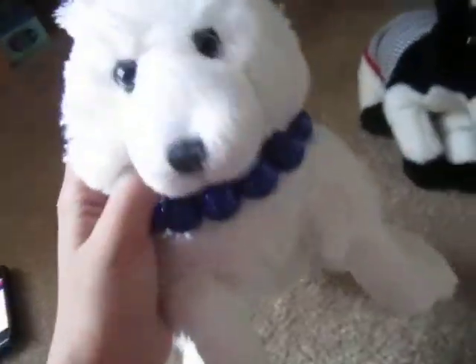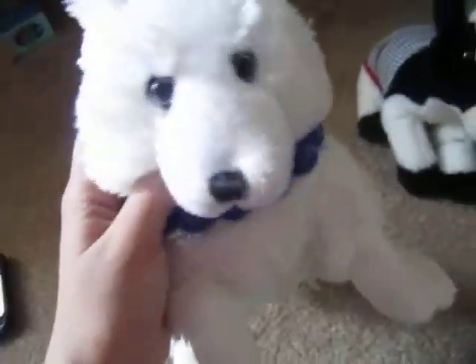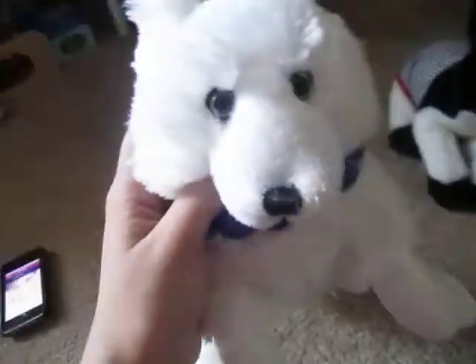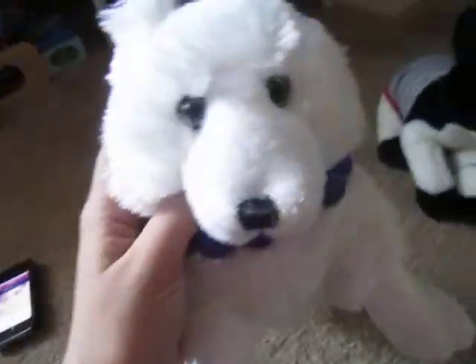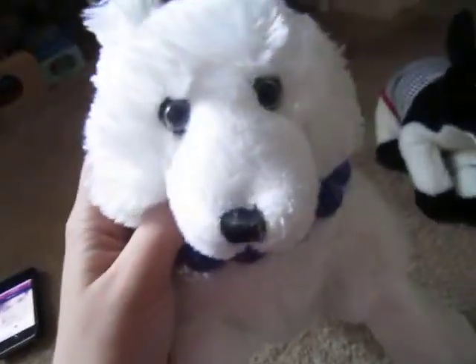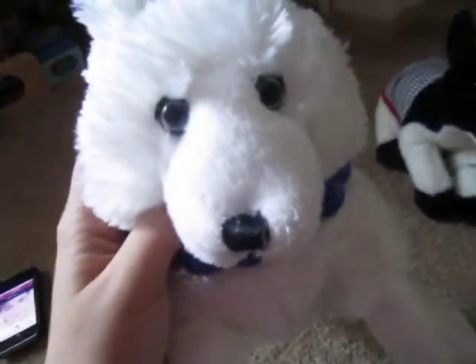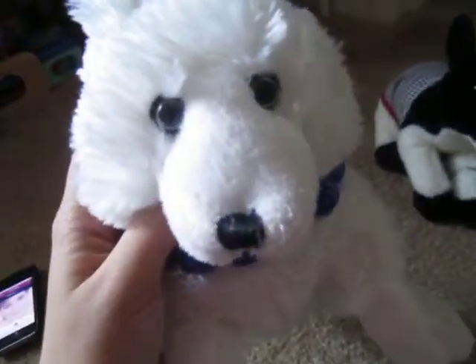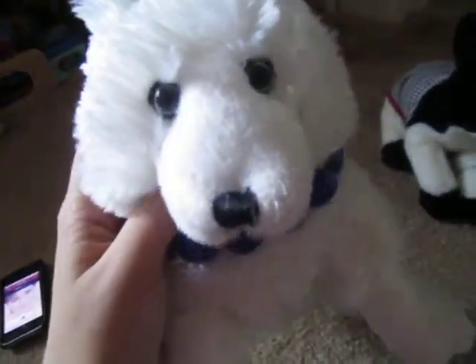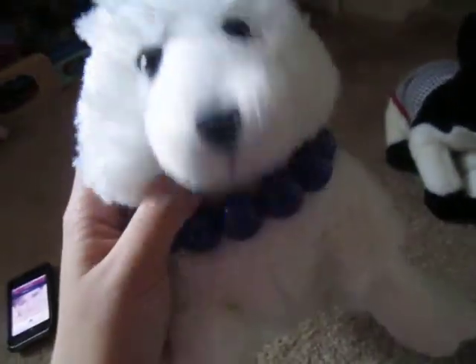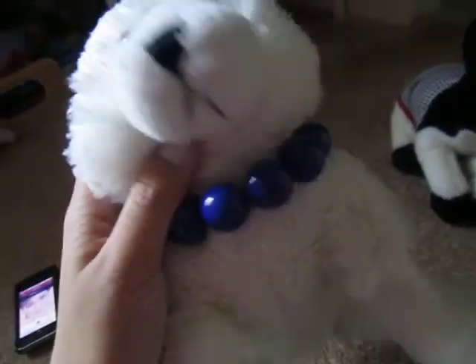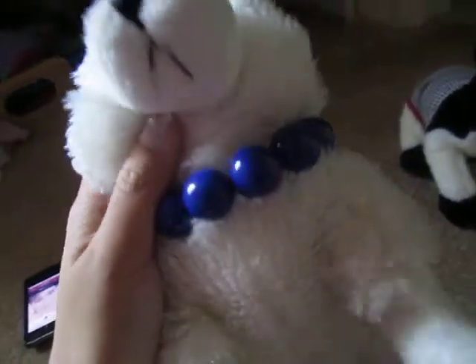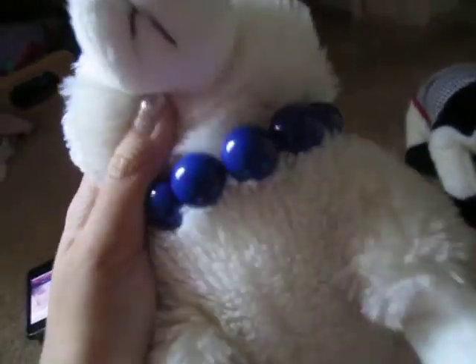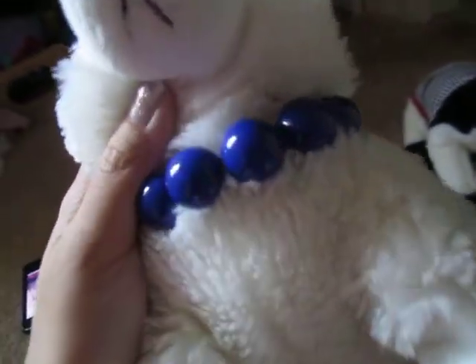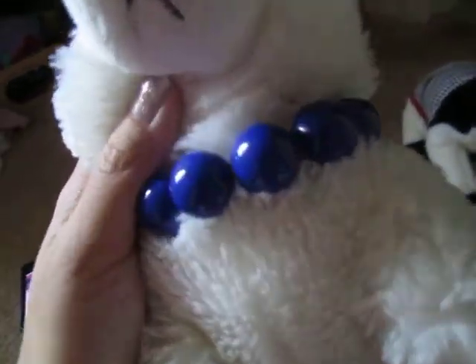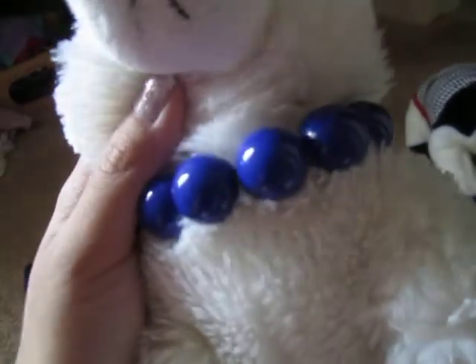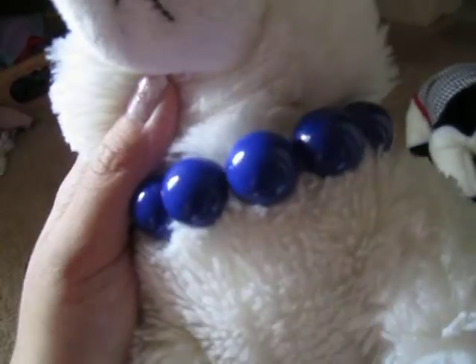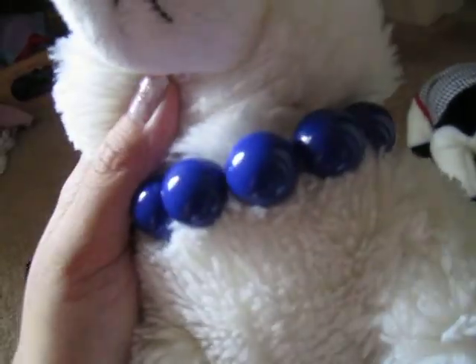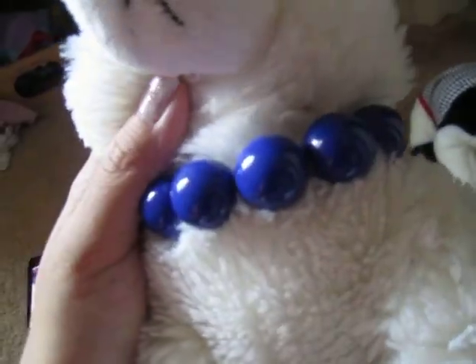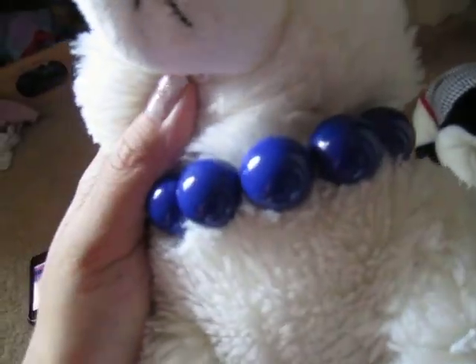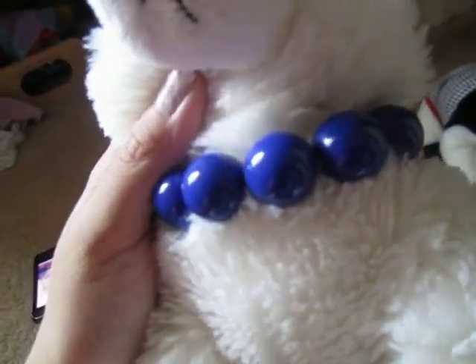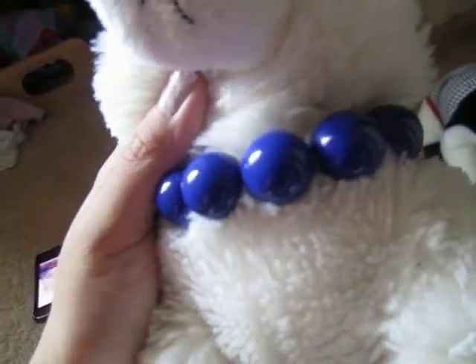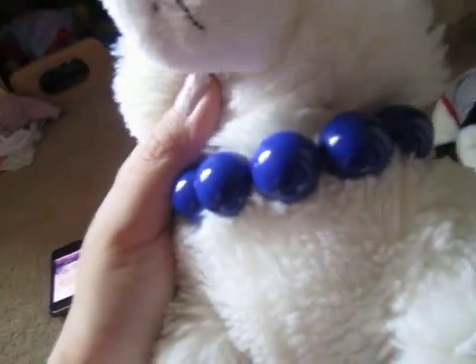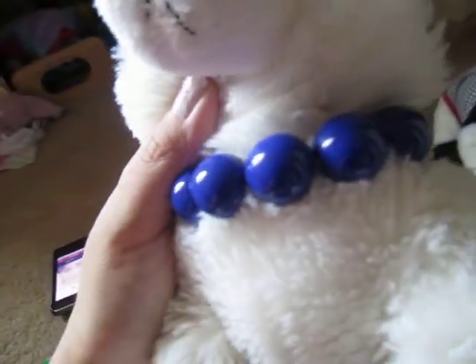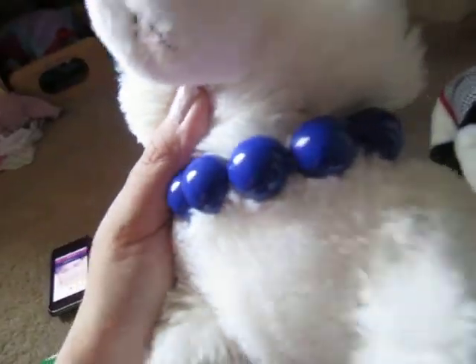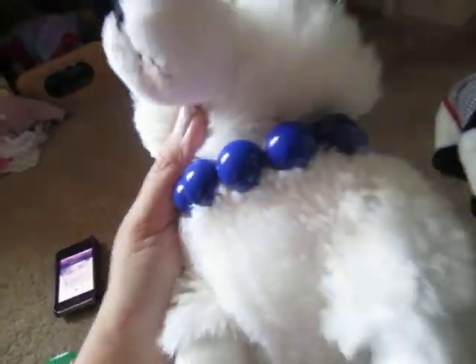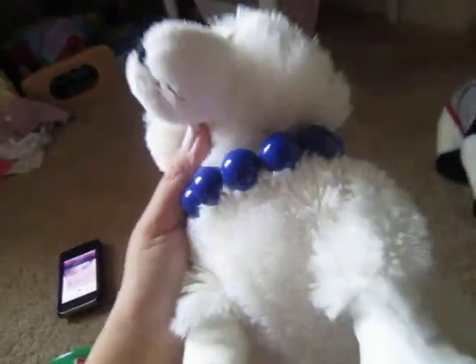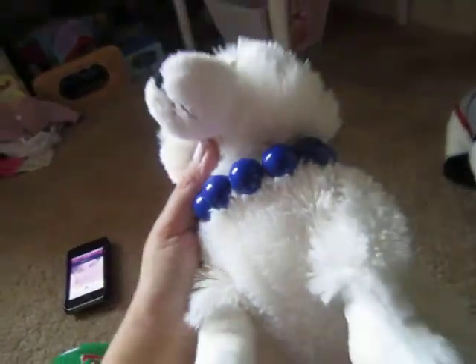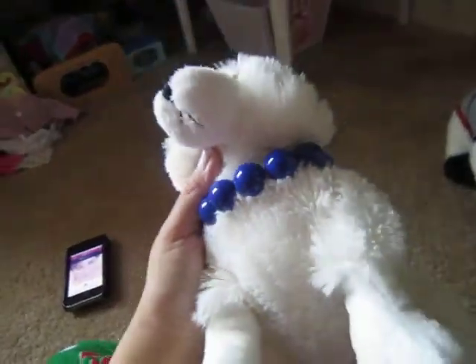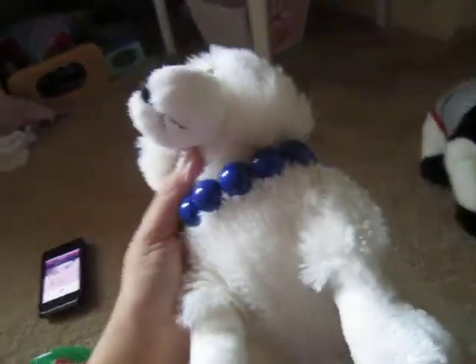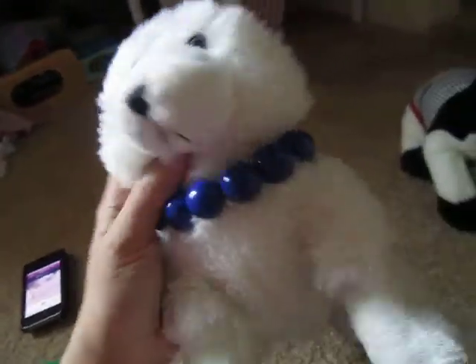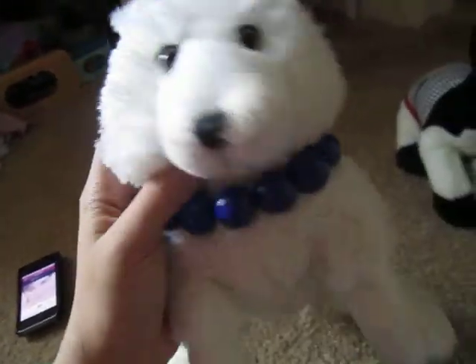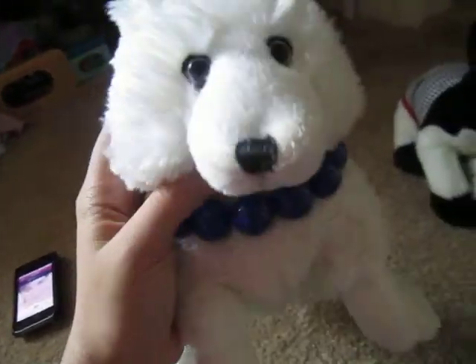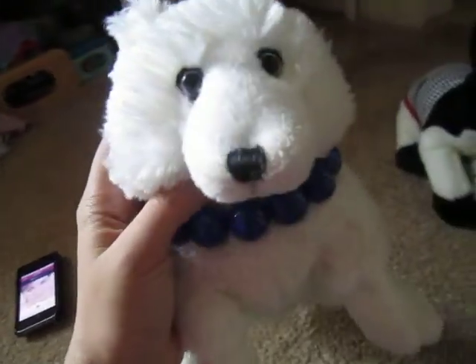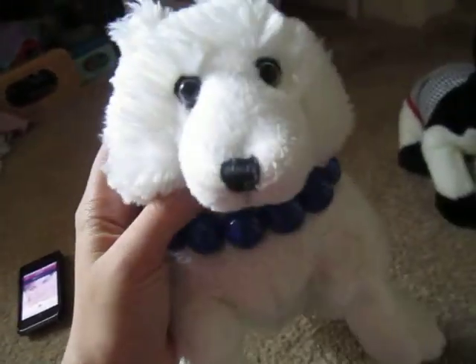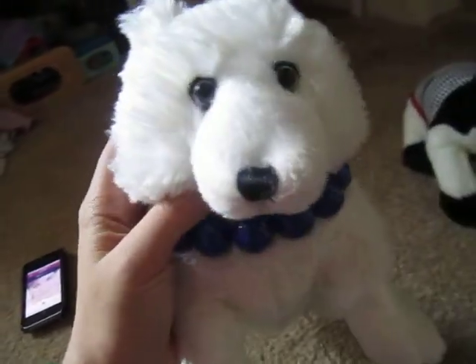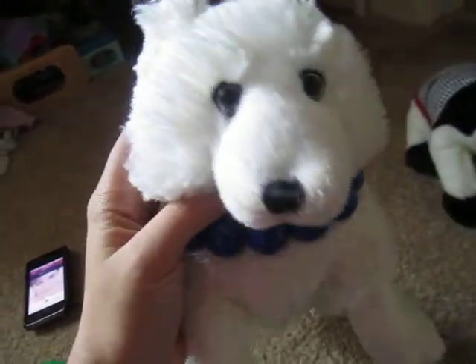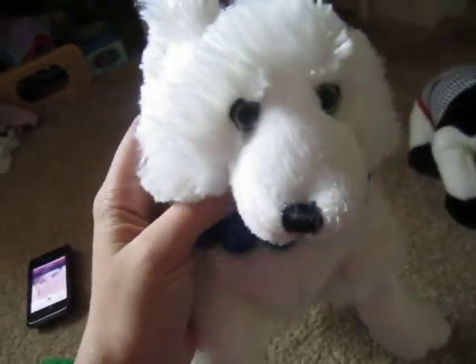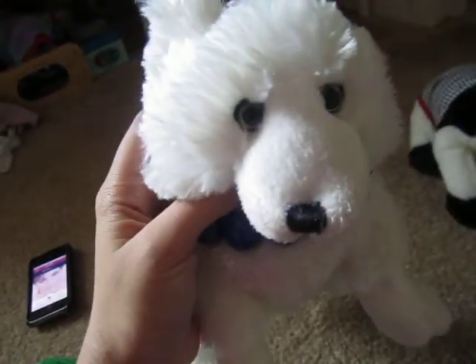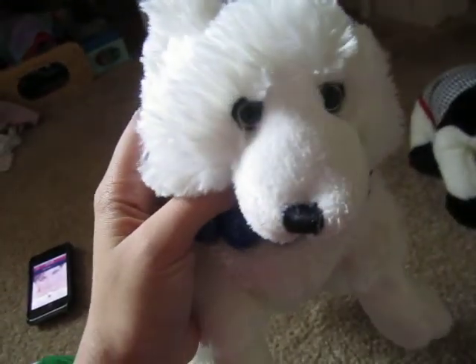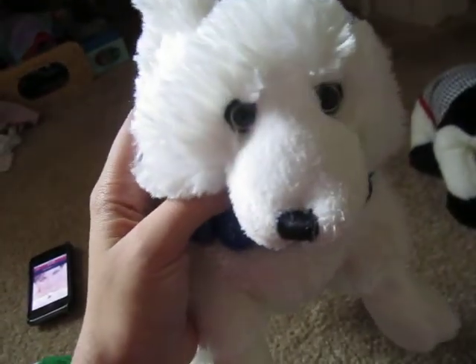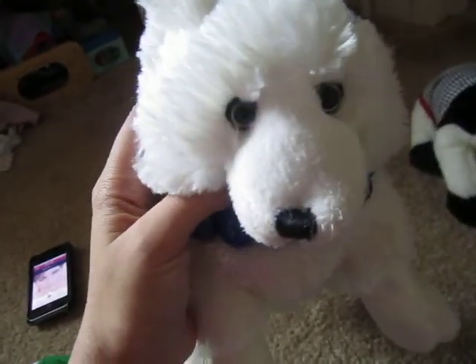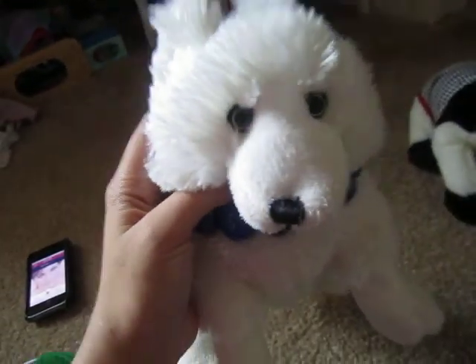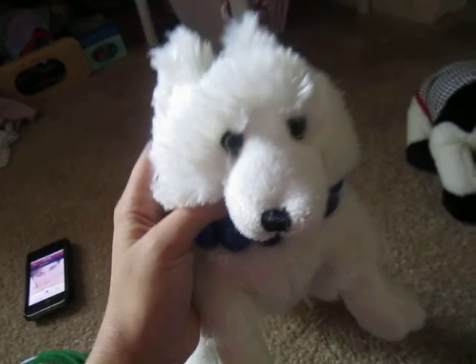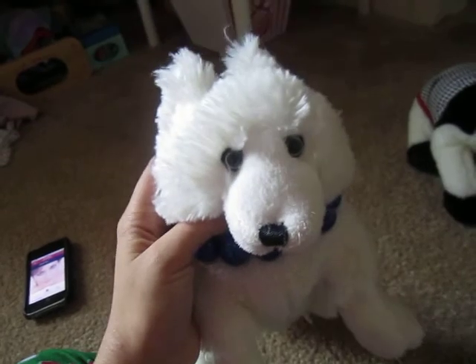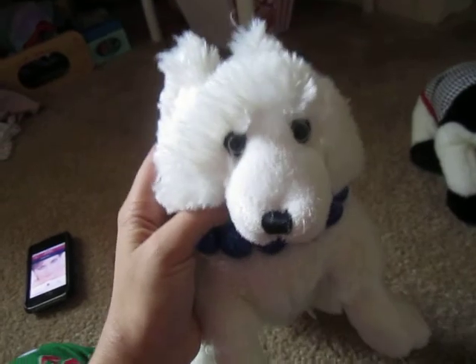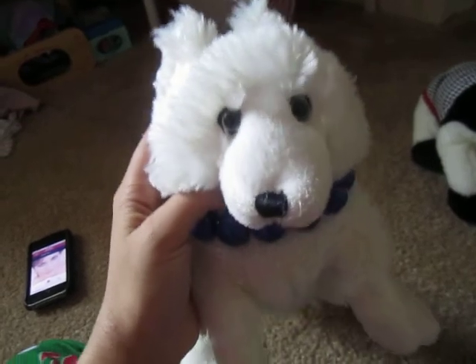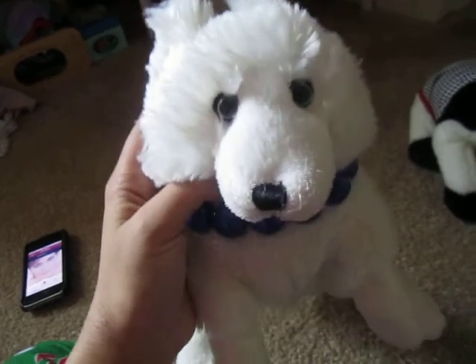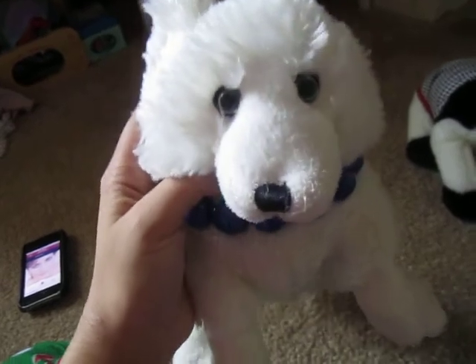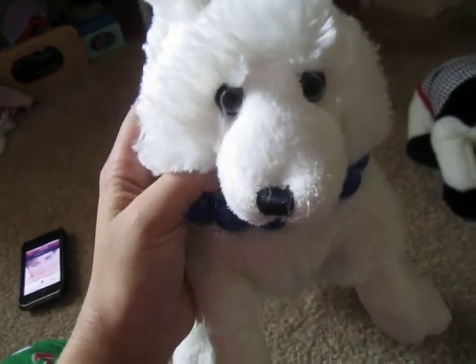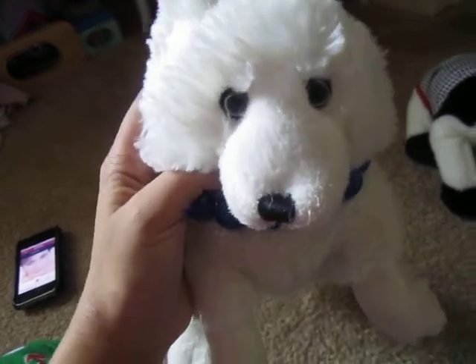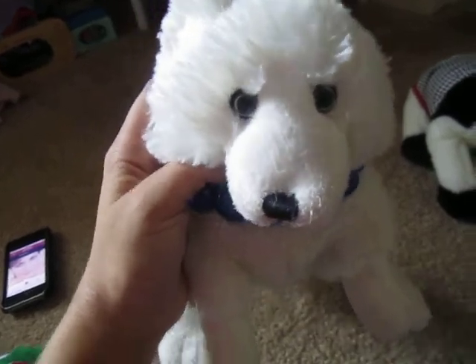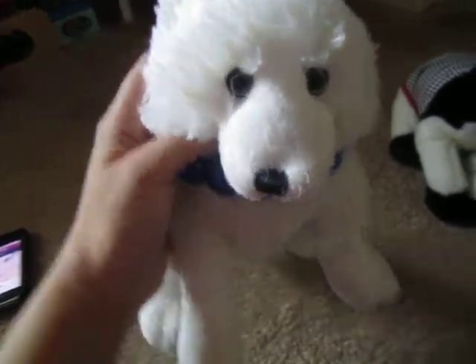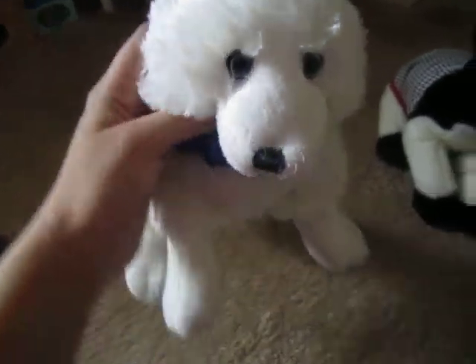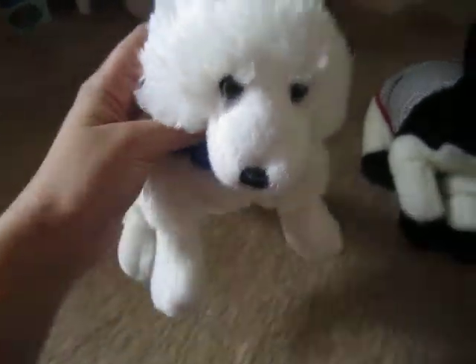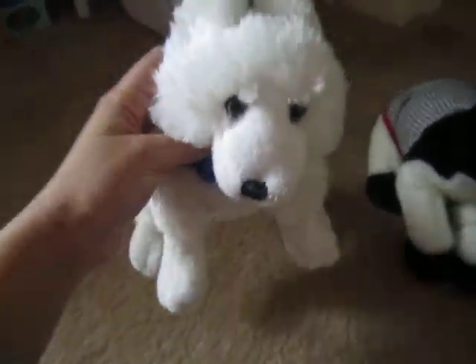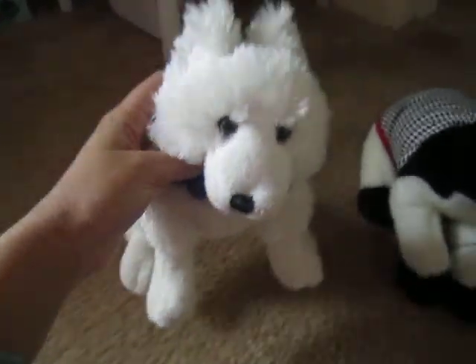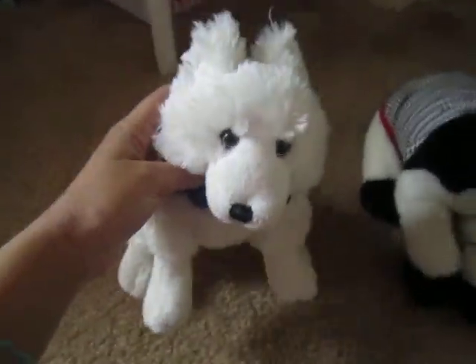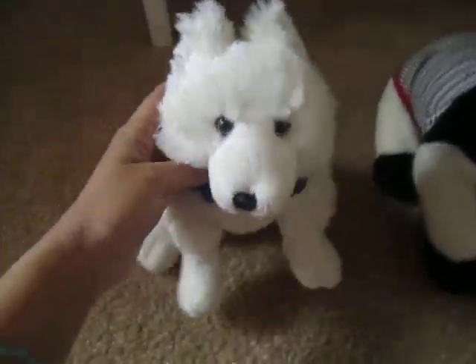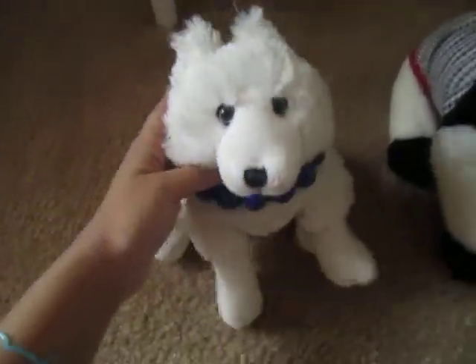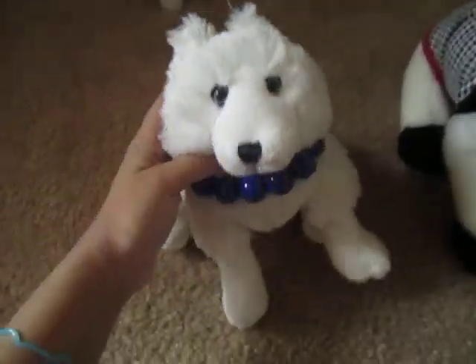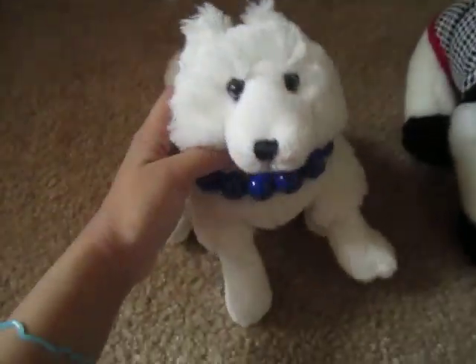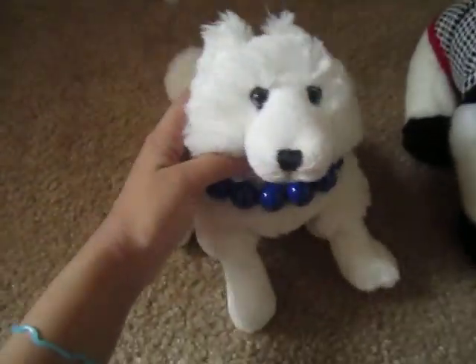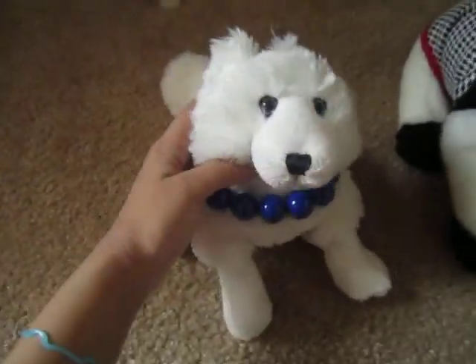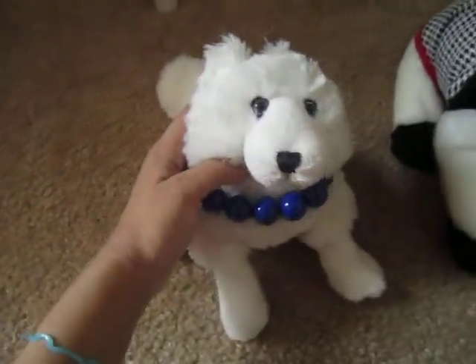So Celeste is wearing this blue bracelet. I know blue isn't a Christmas color, but since she's white, it looks really good. It reminds me of snow and winter.